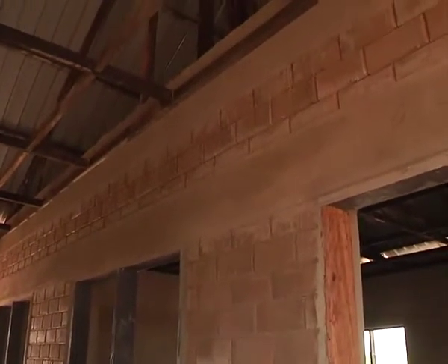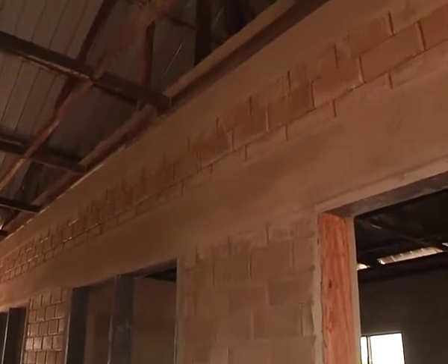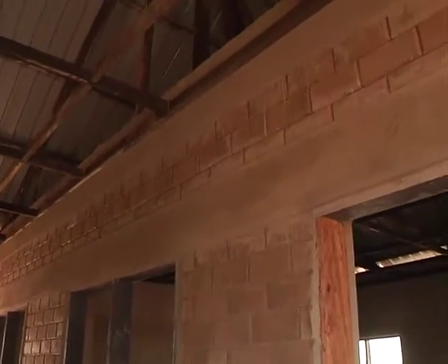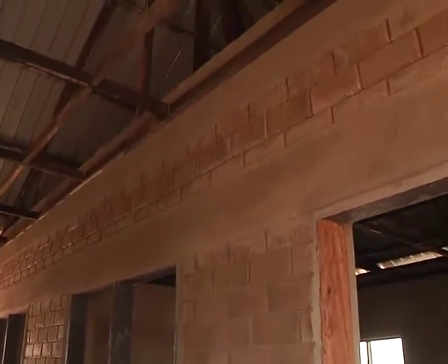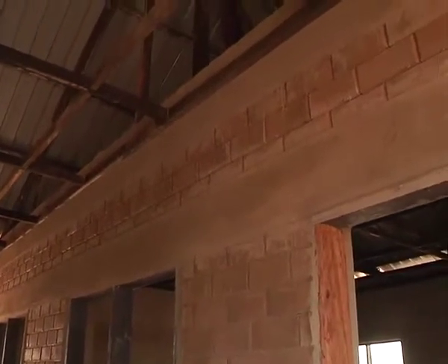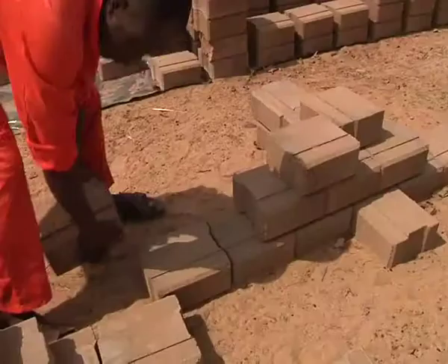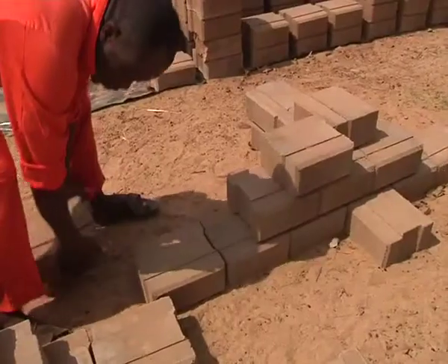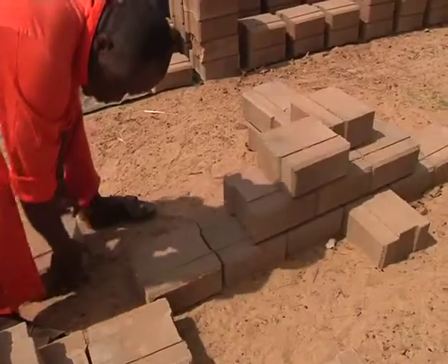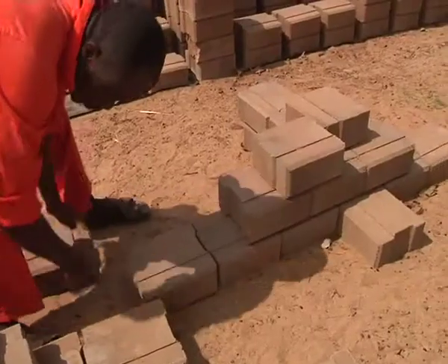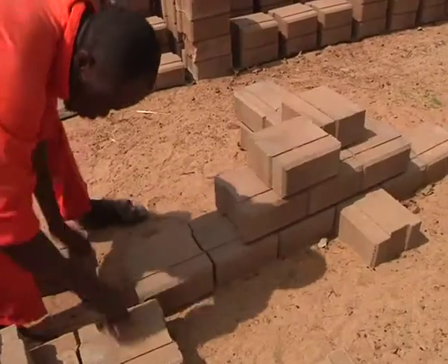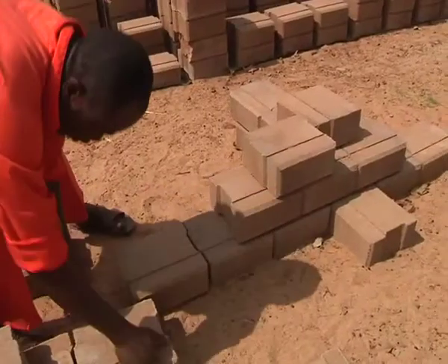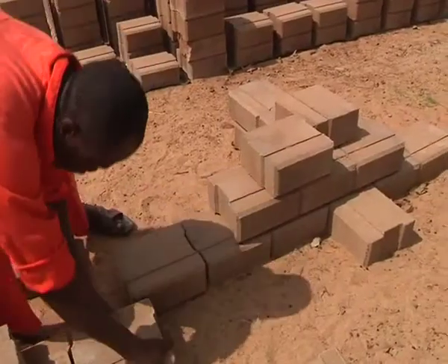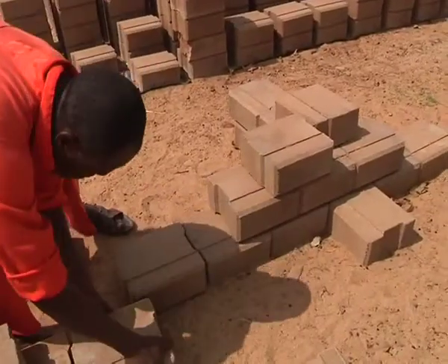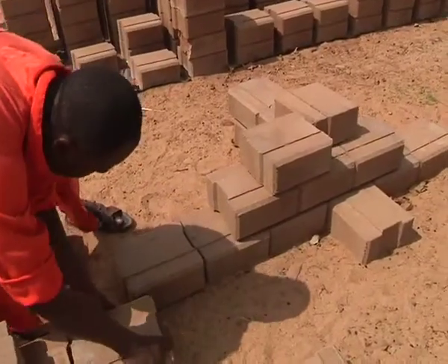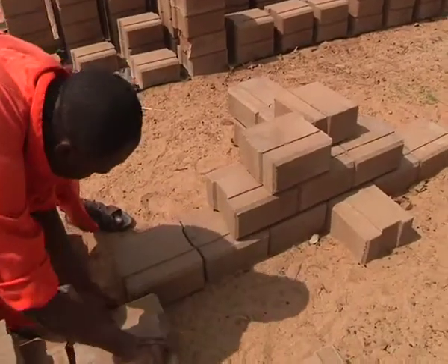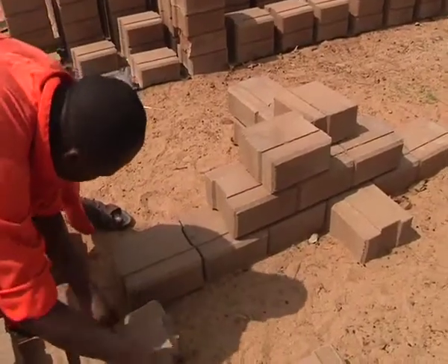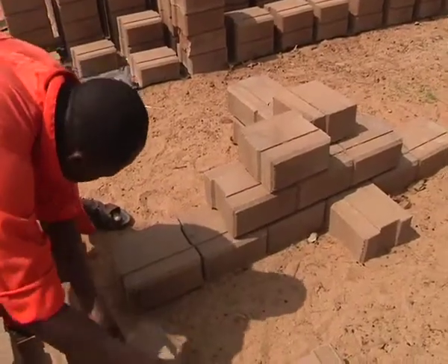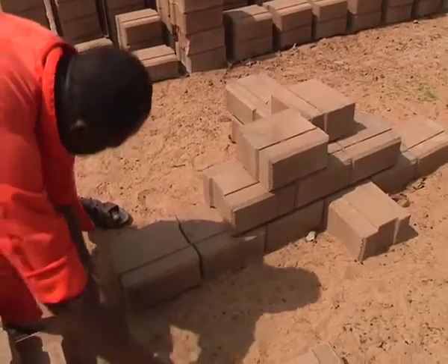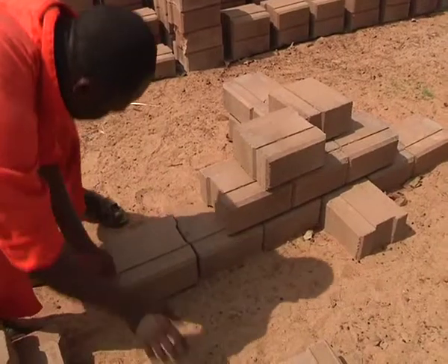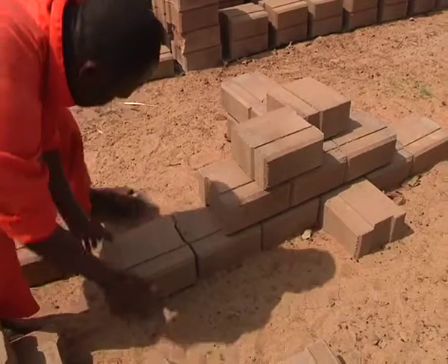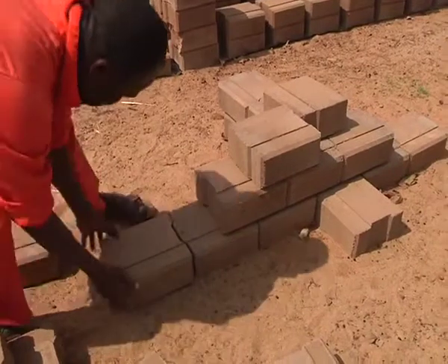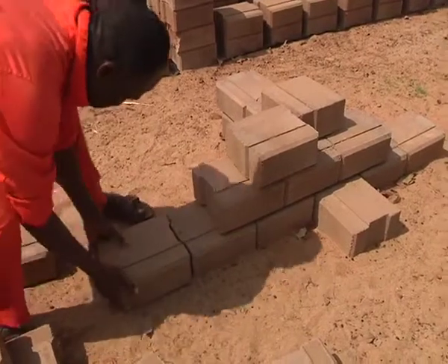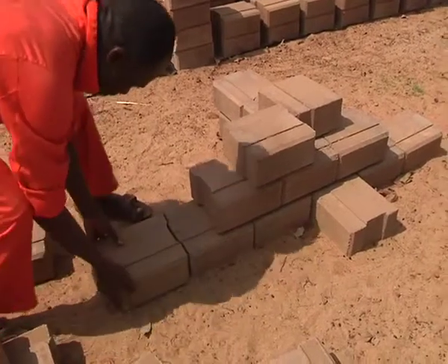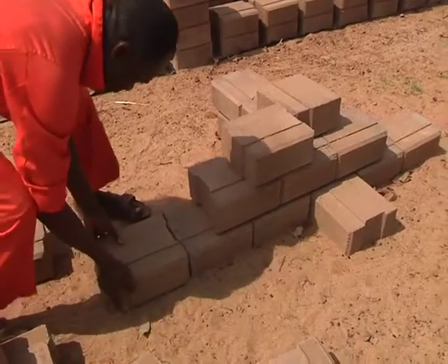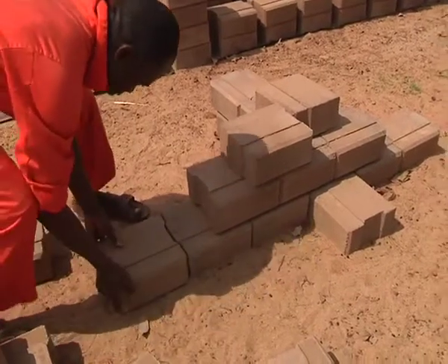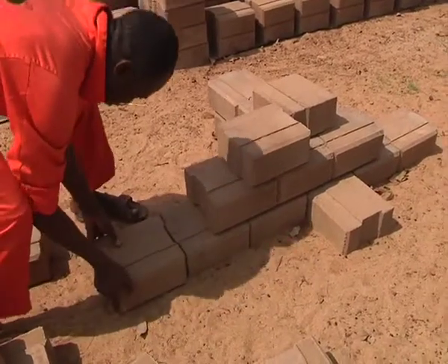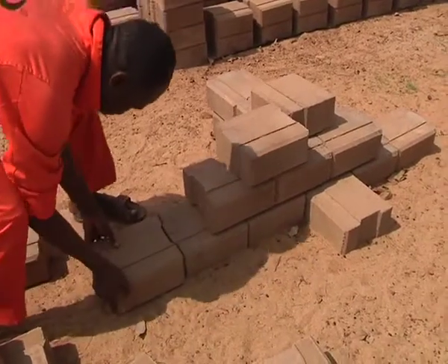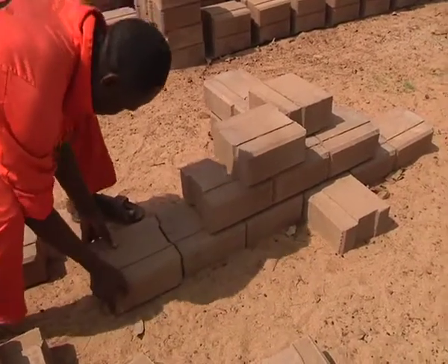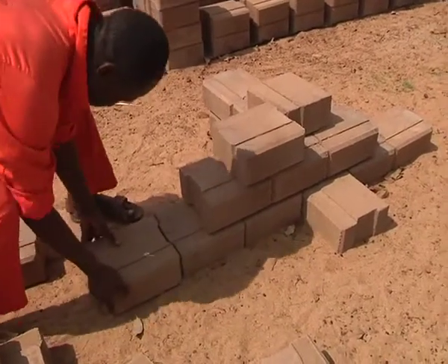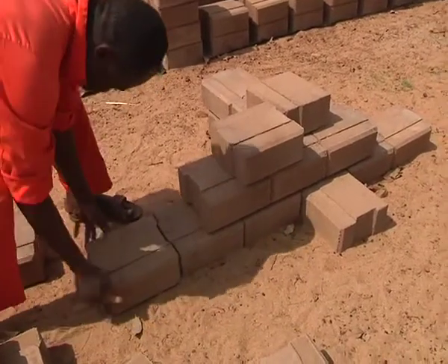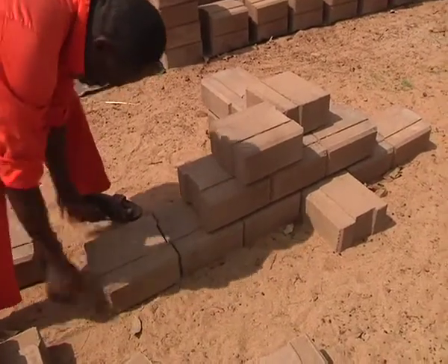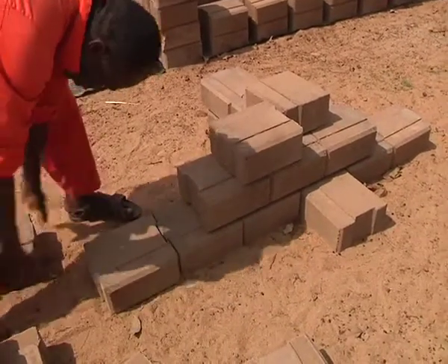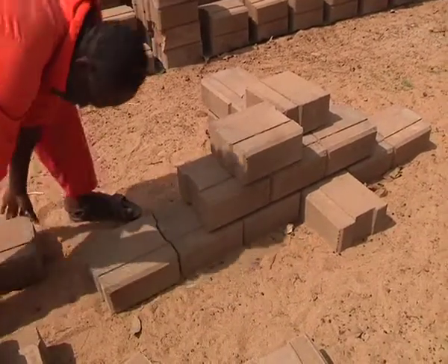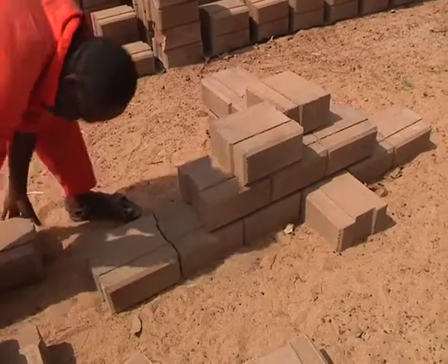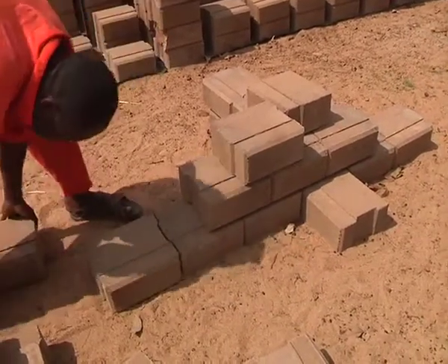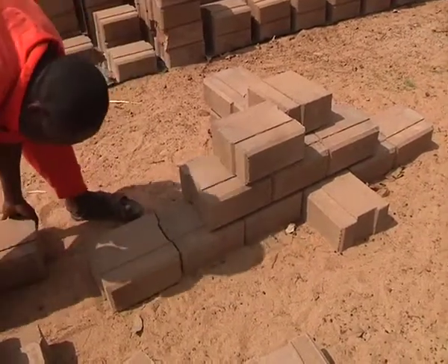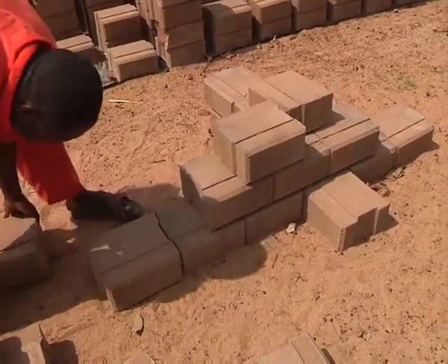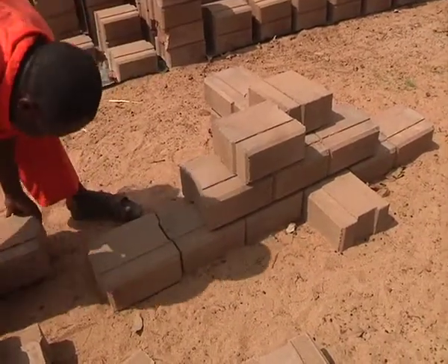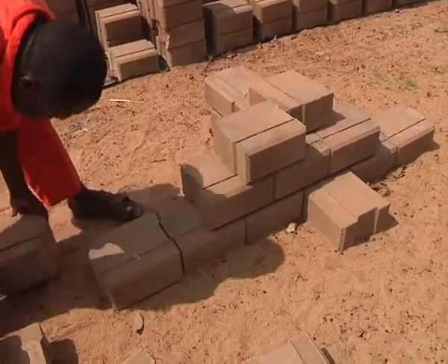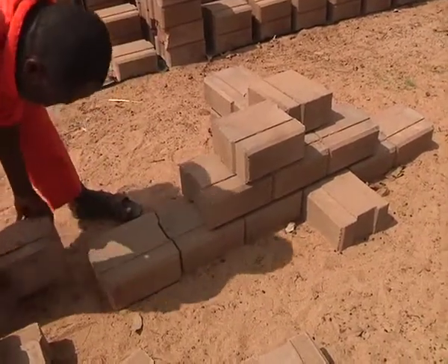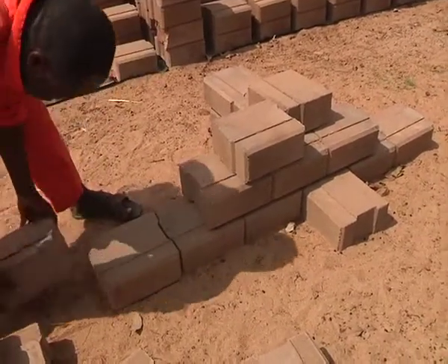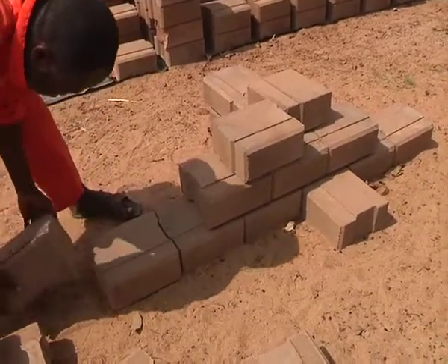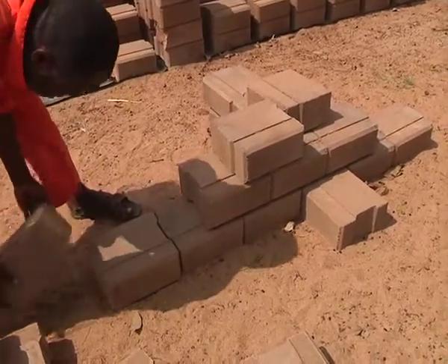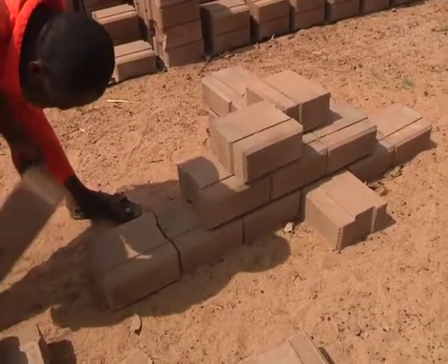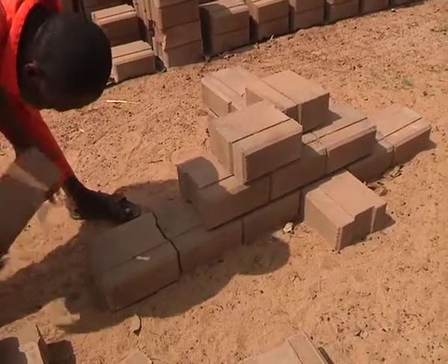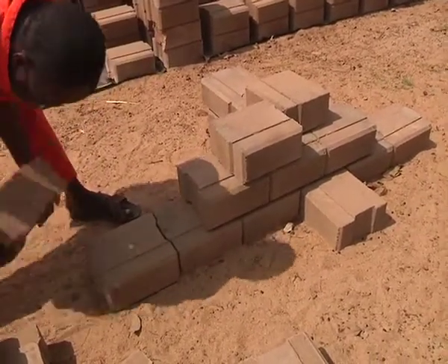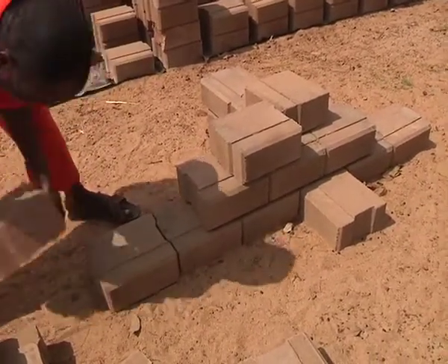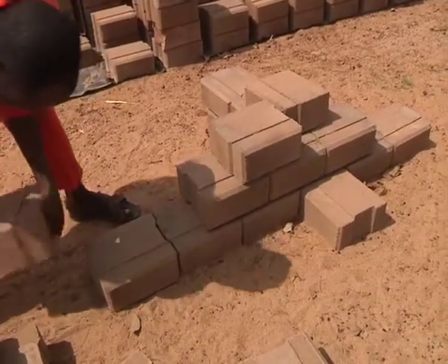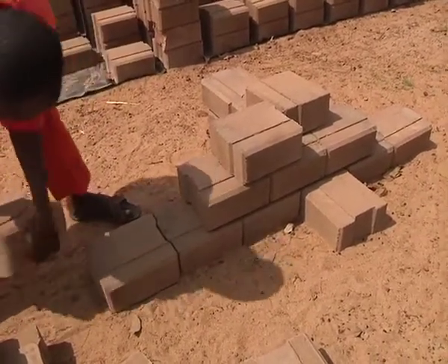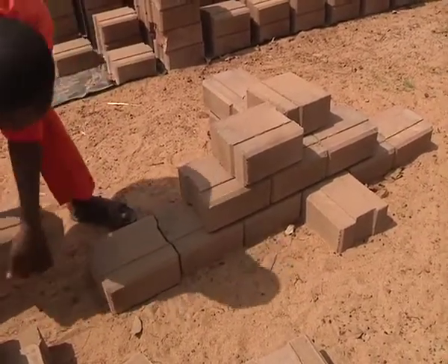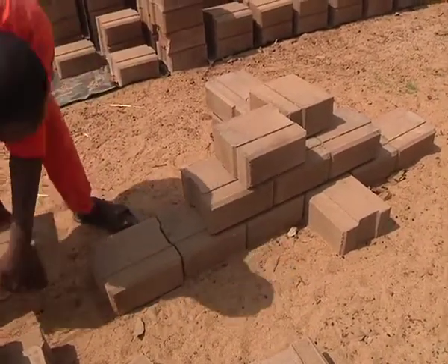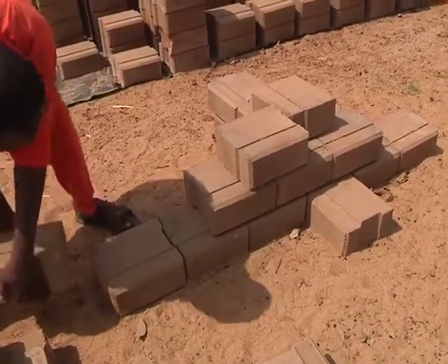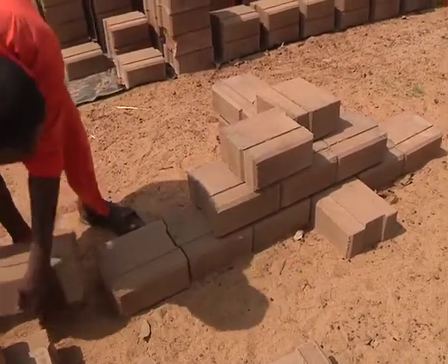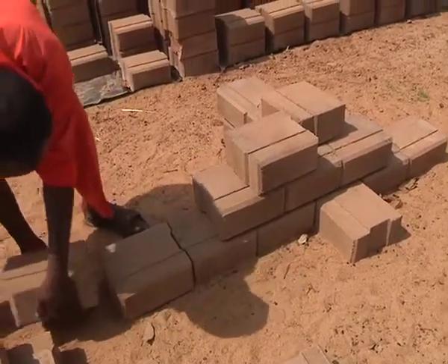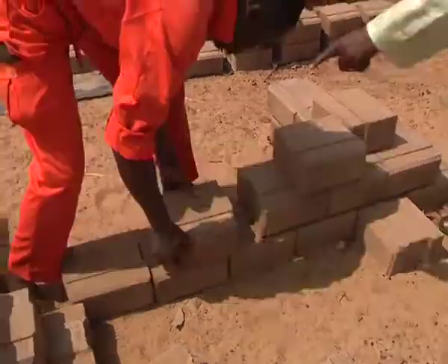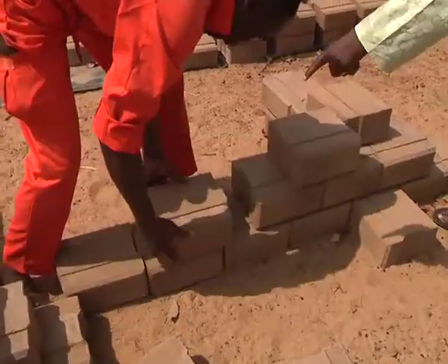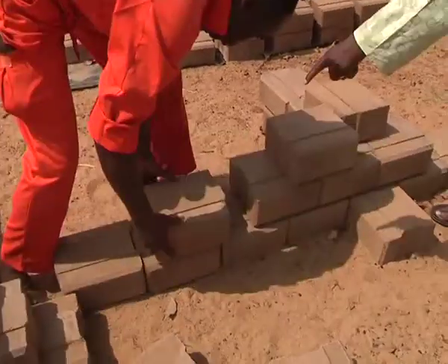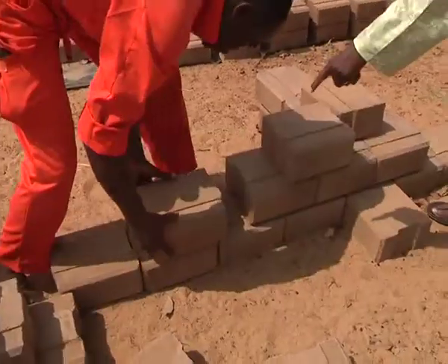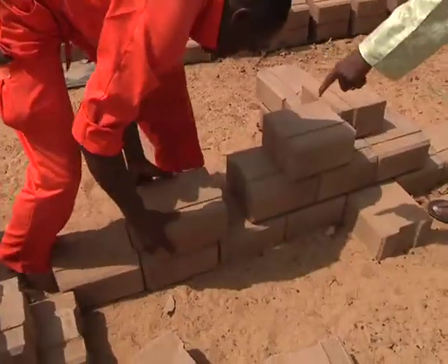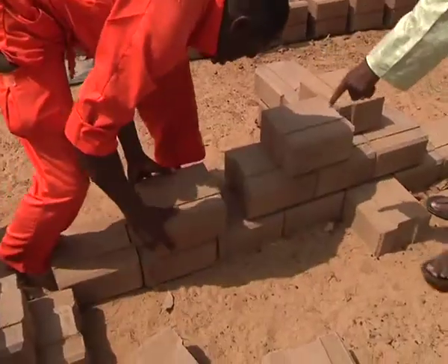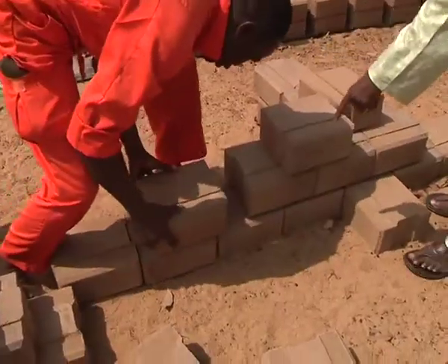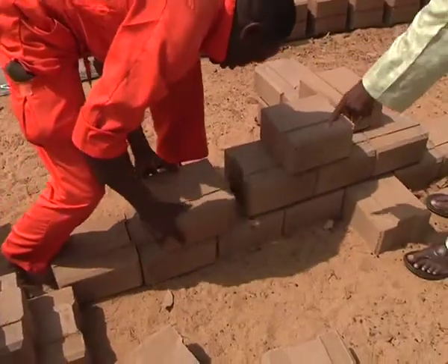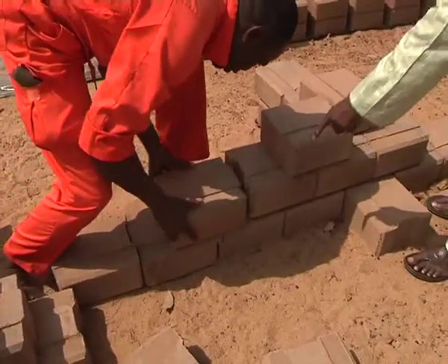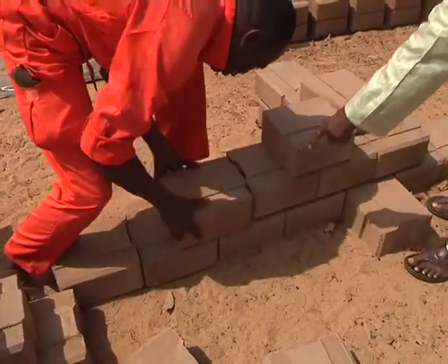The main prototype structure helped to train 50 artisans from the various districts to implement the initiative.